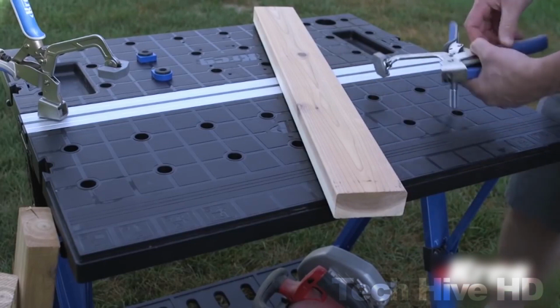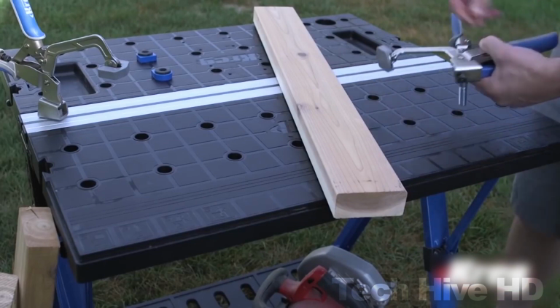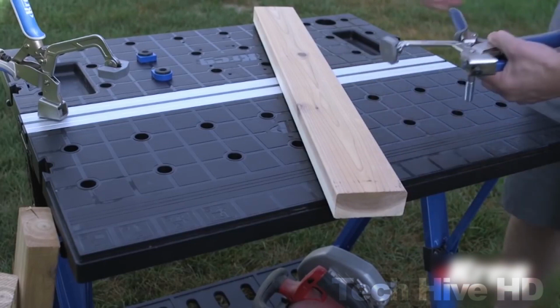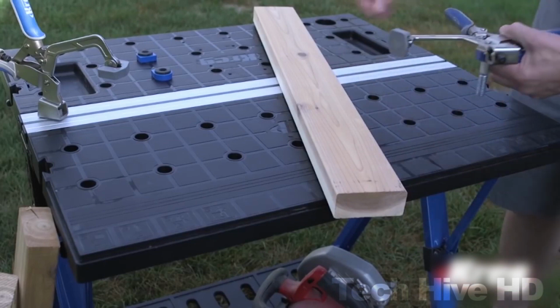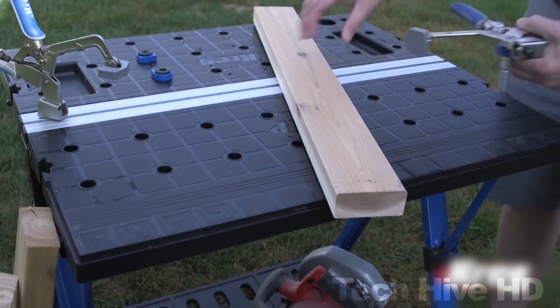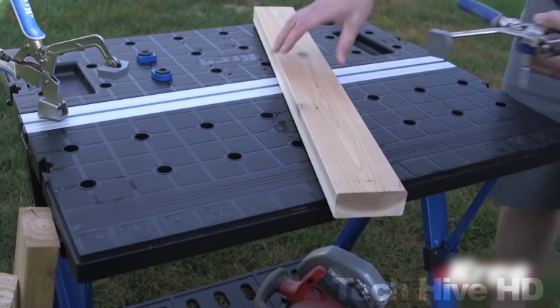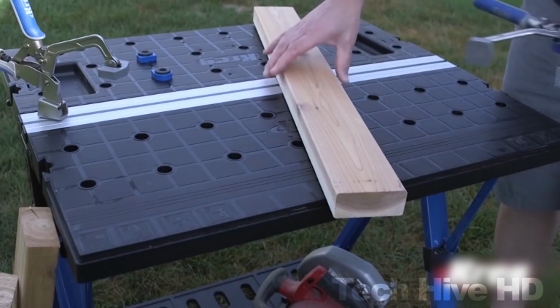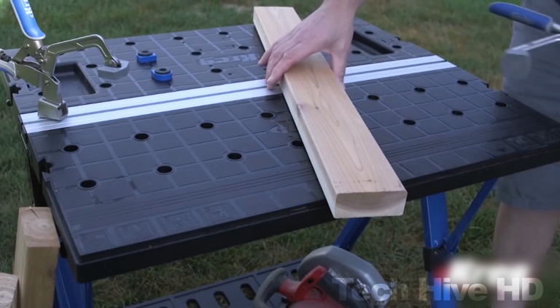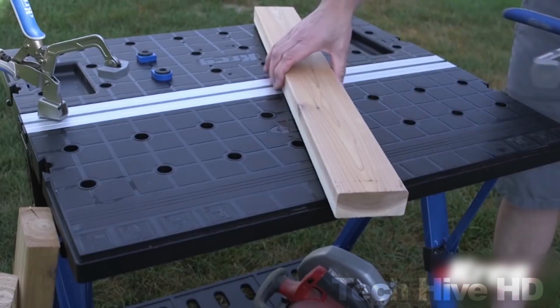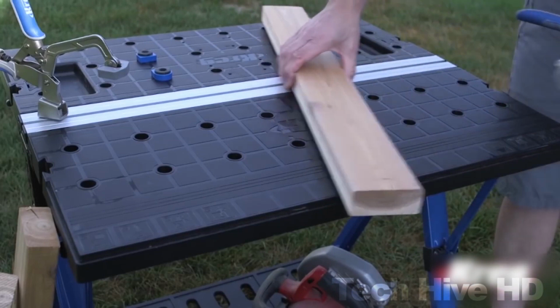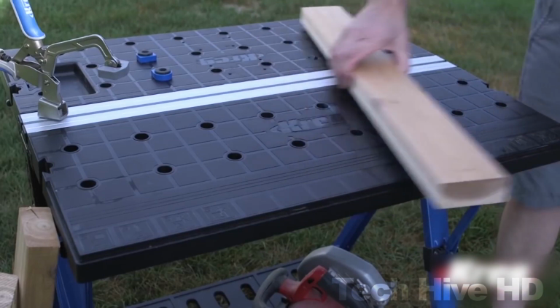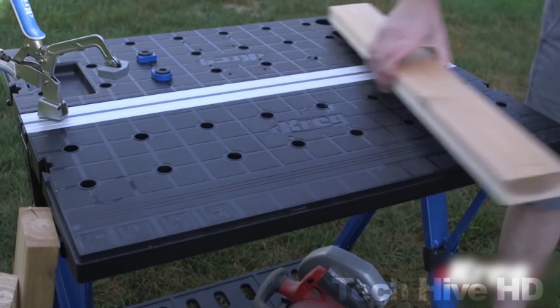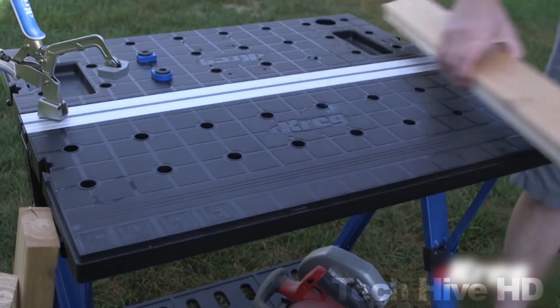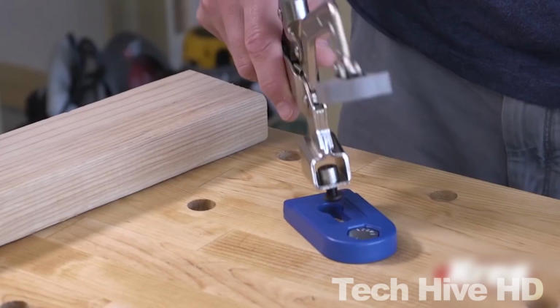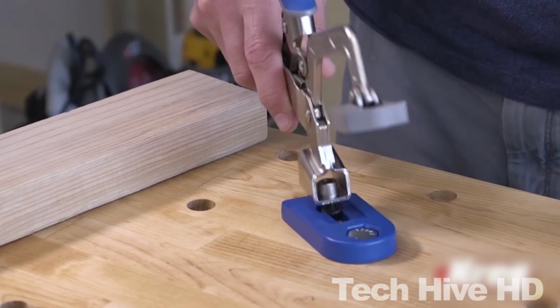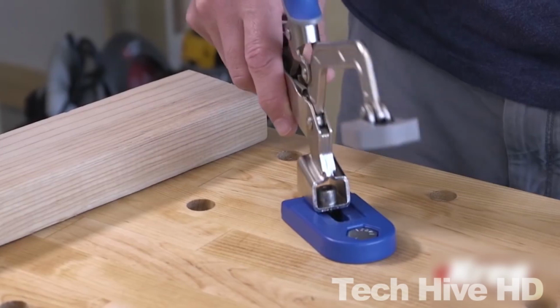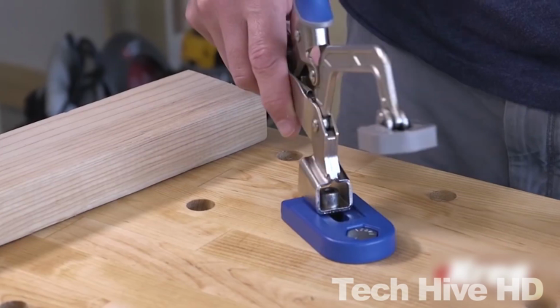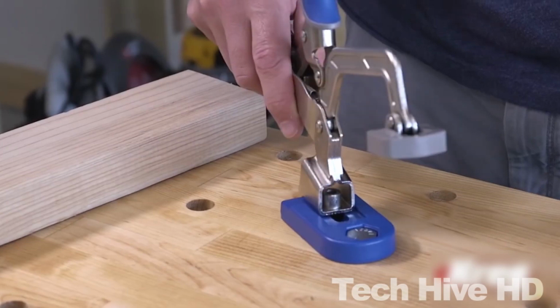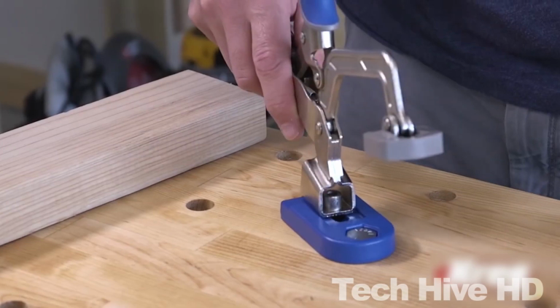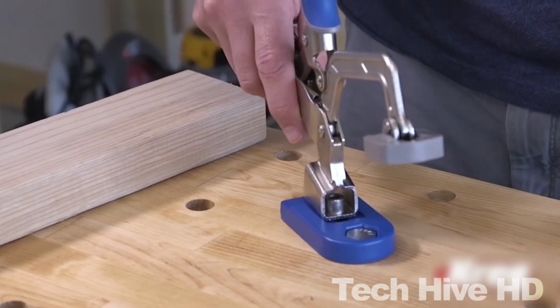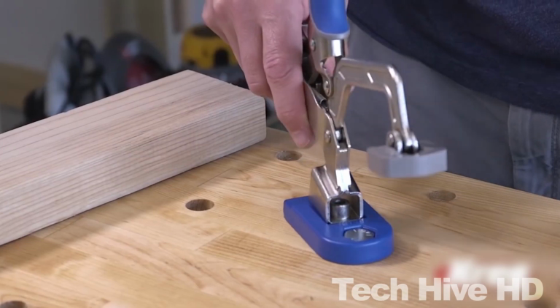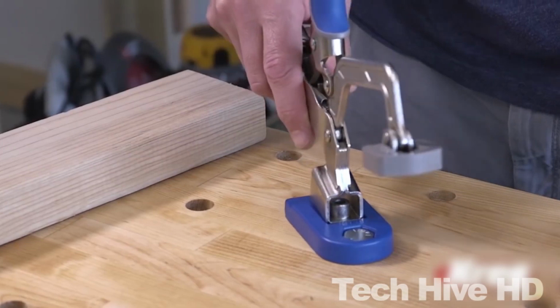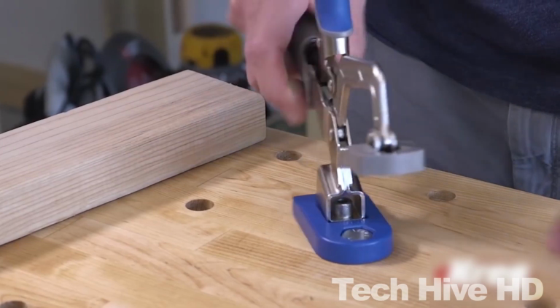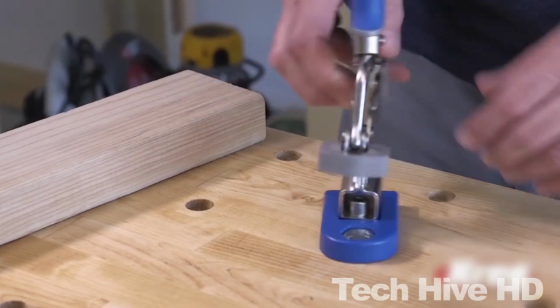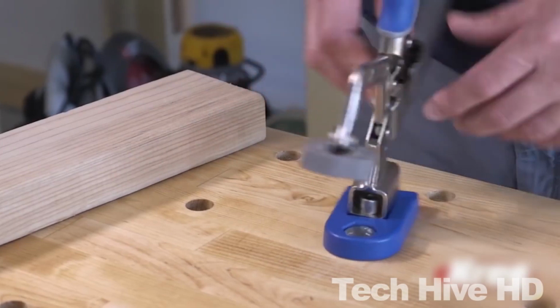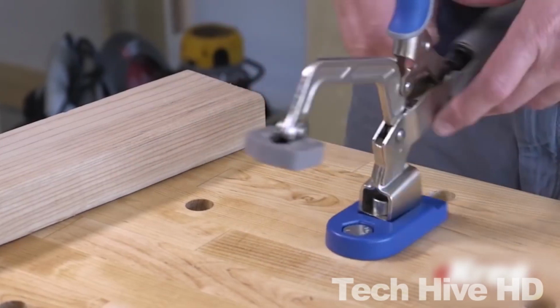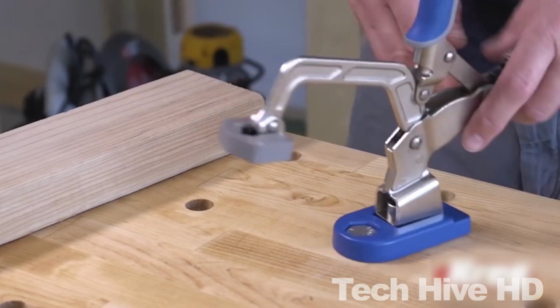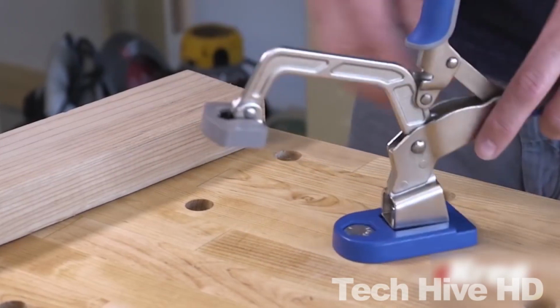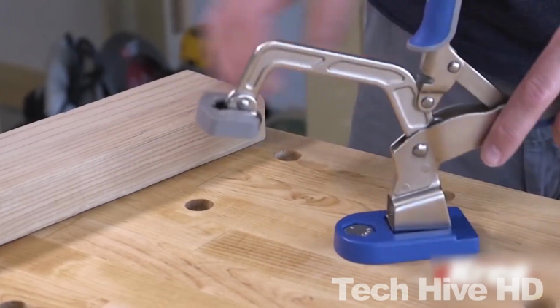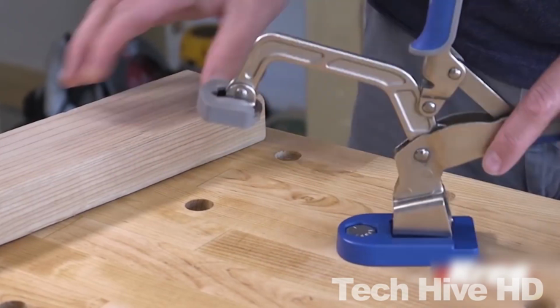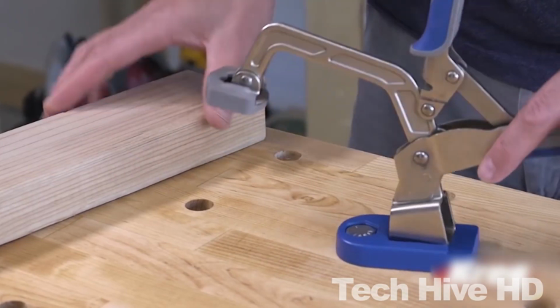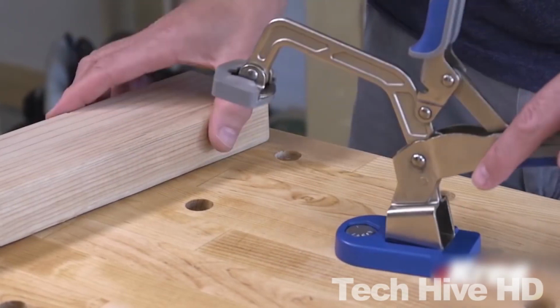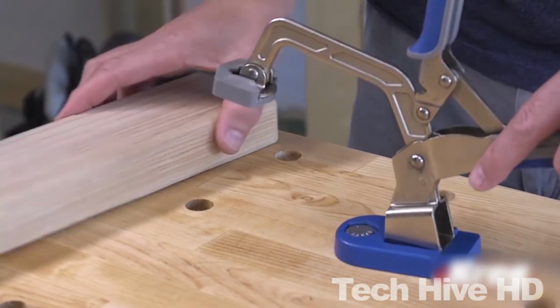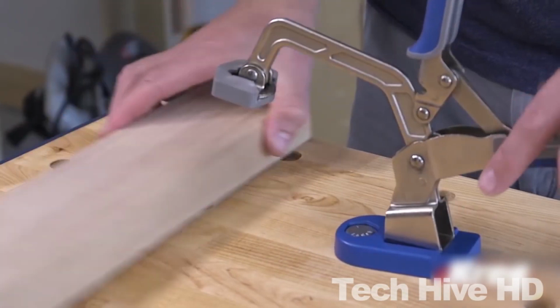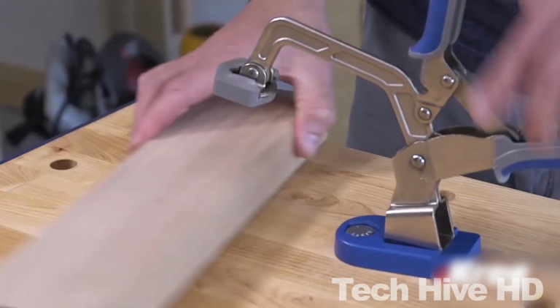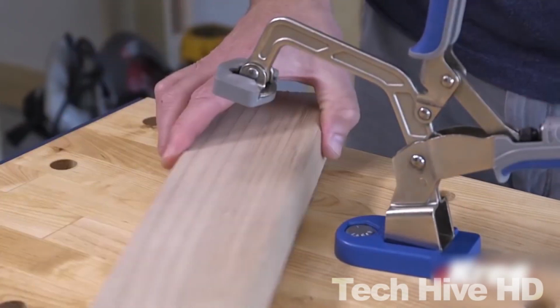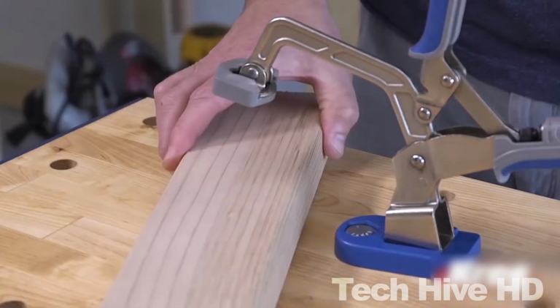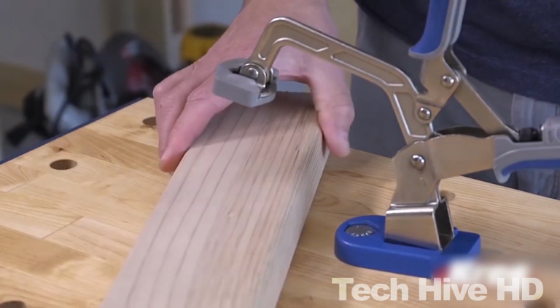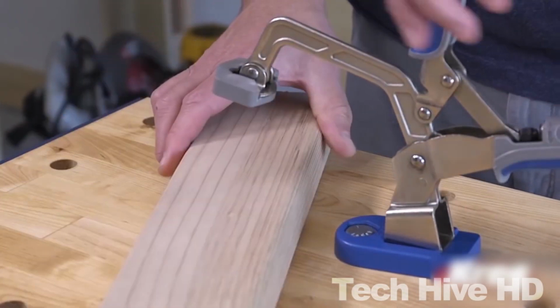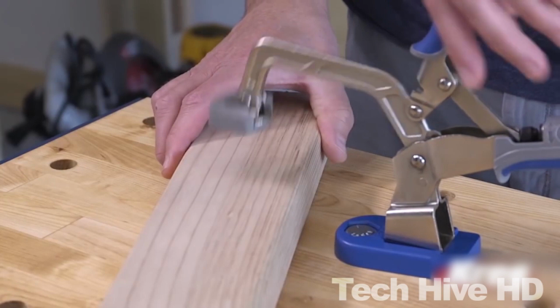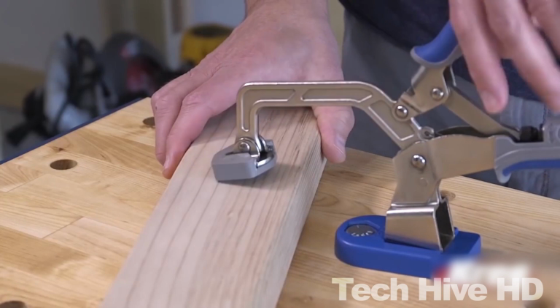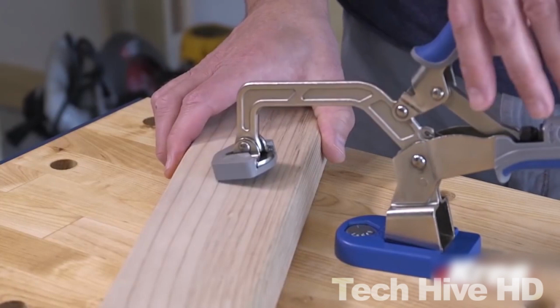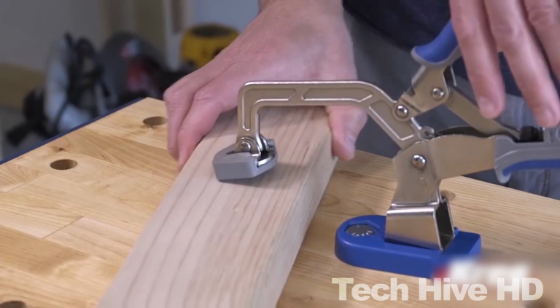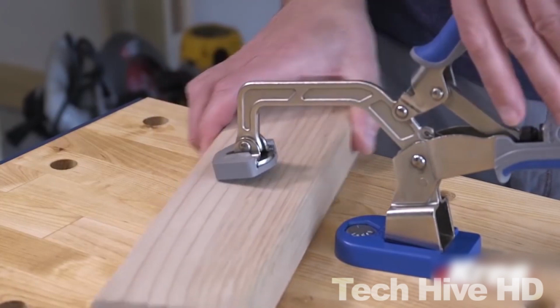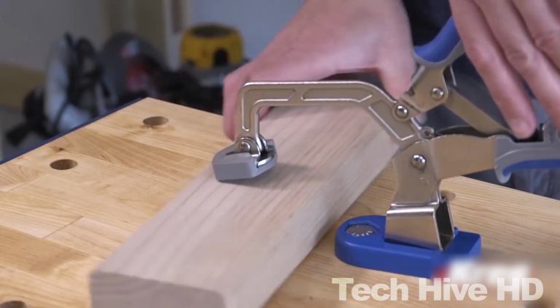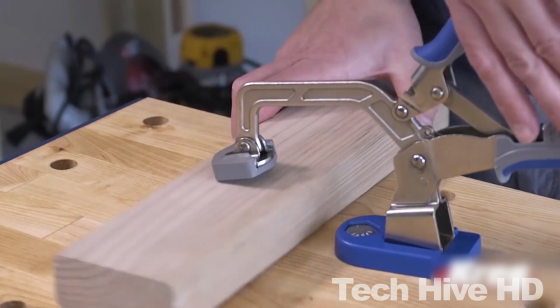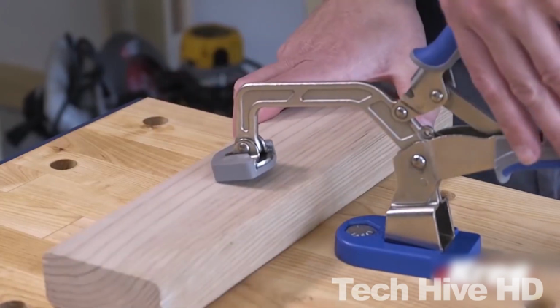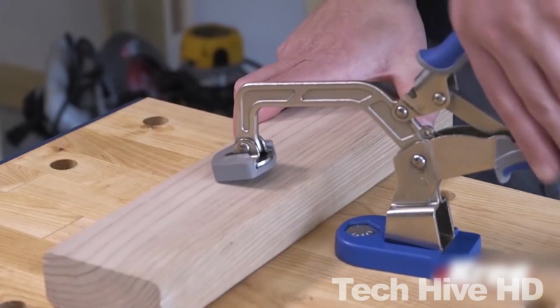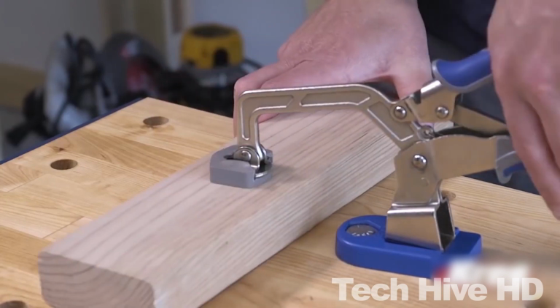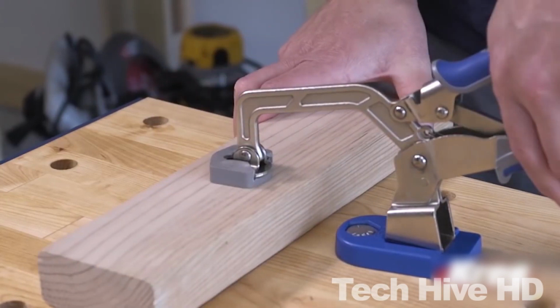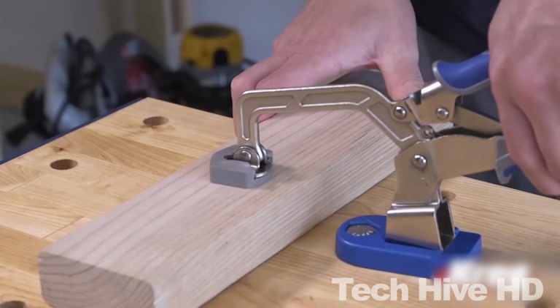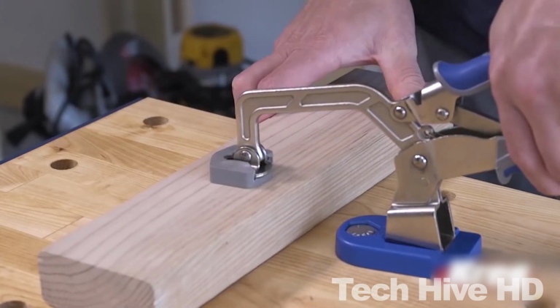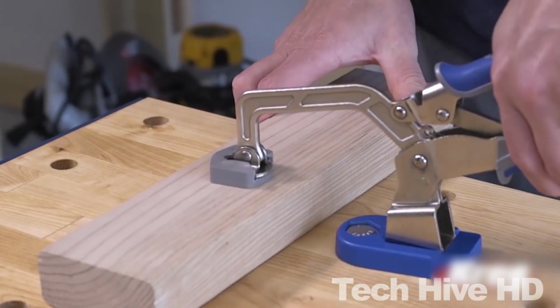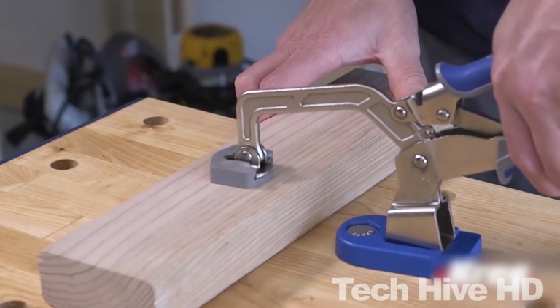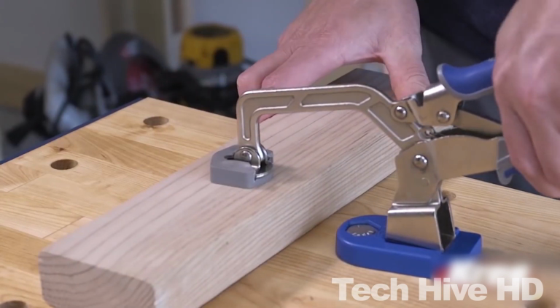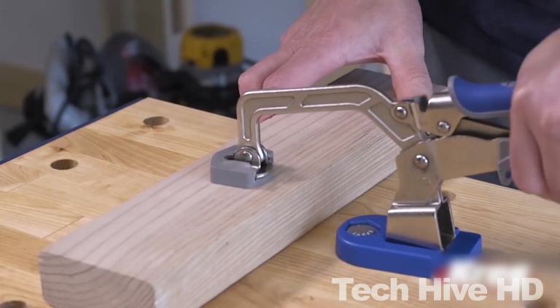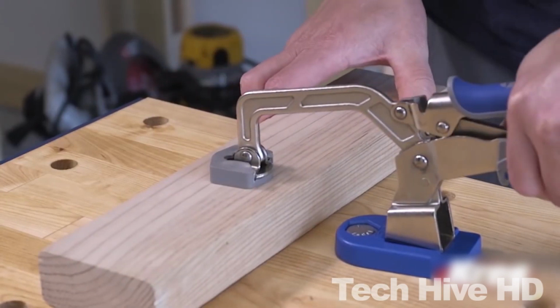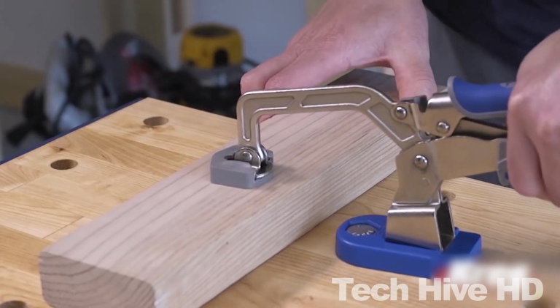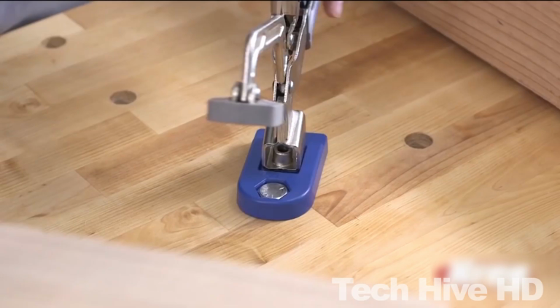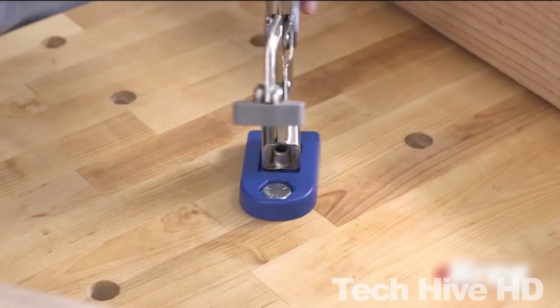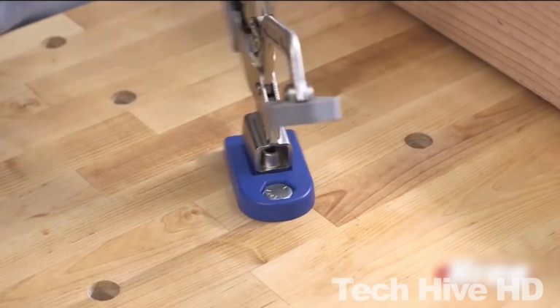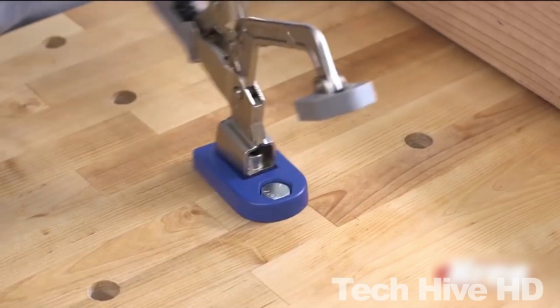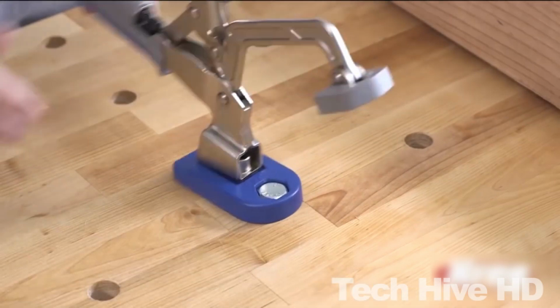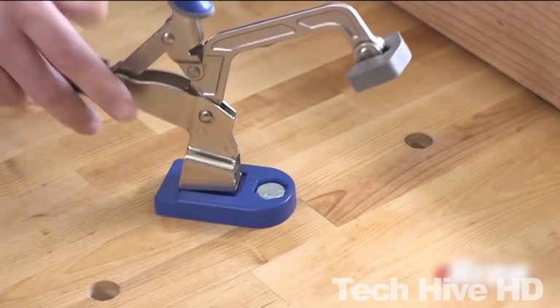The Craig Bench Clamp Base is priced at around $39.99, making it an affordable investment for any woodworking enthusiast.